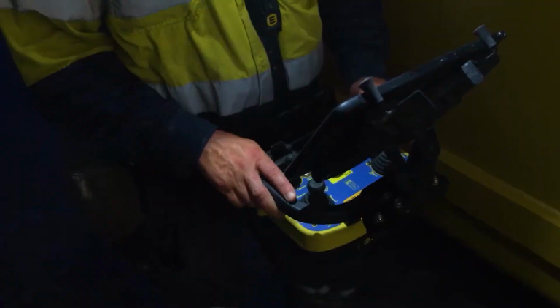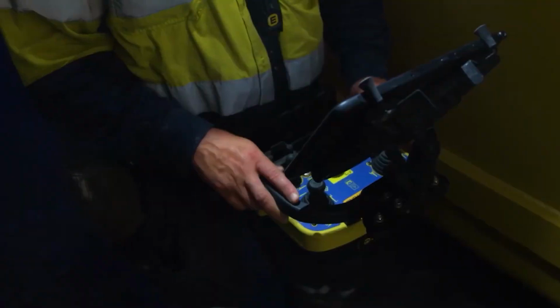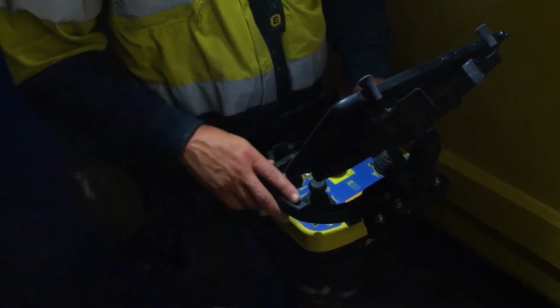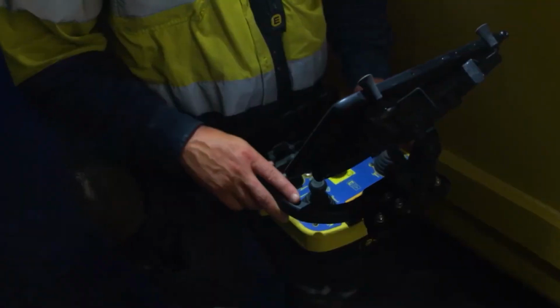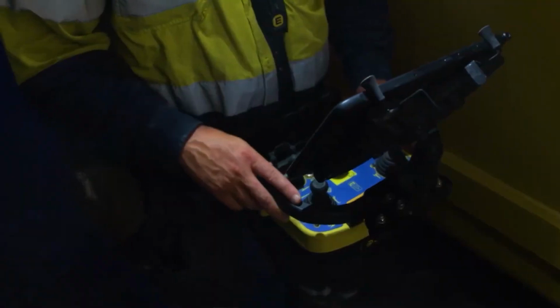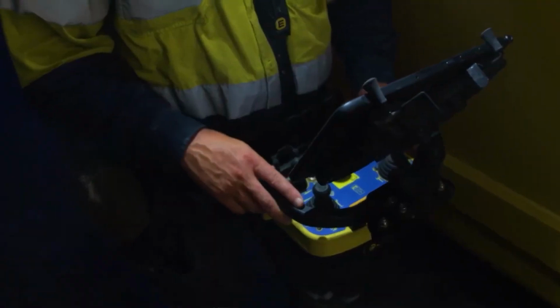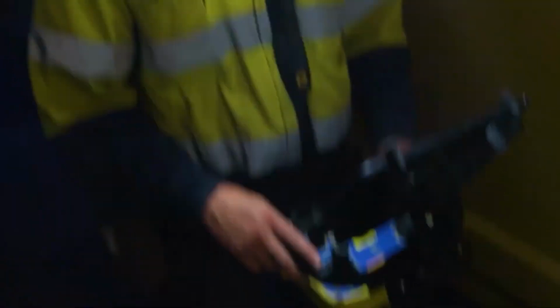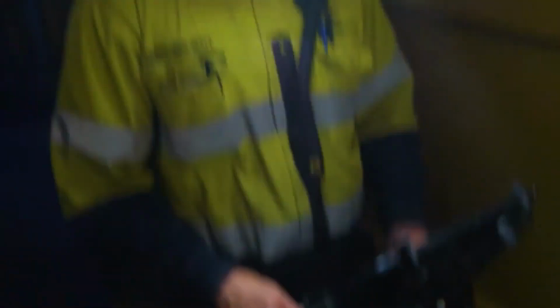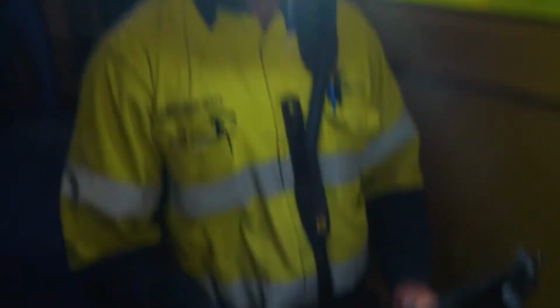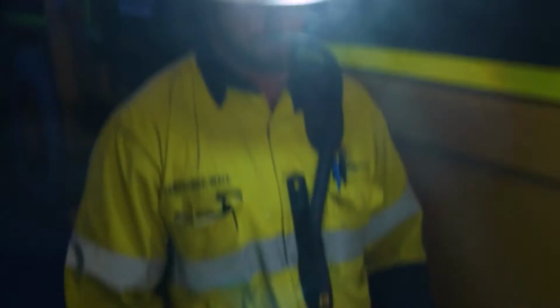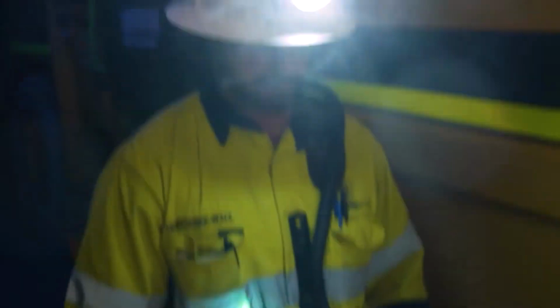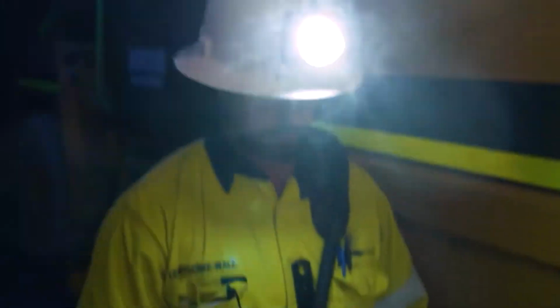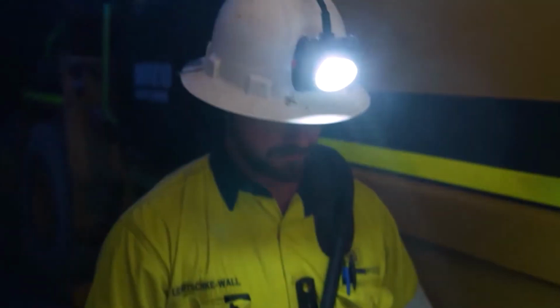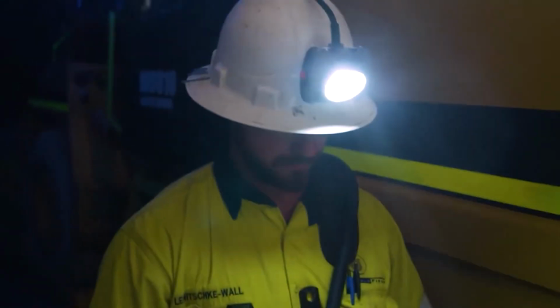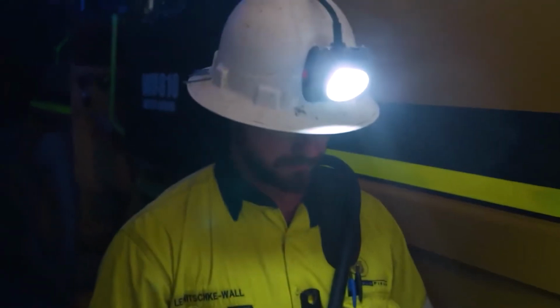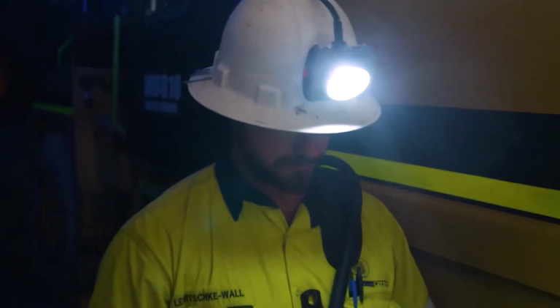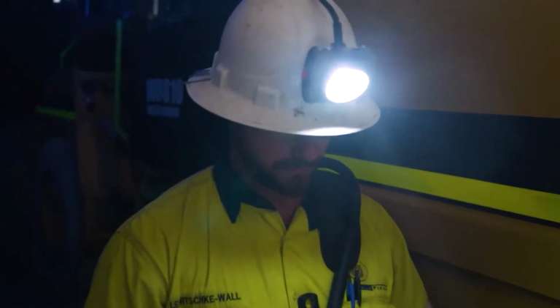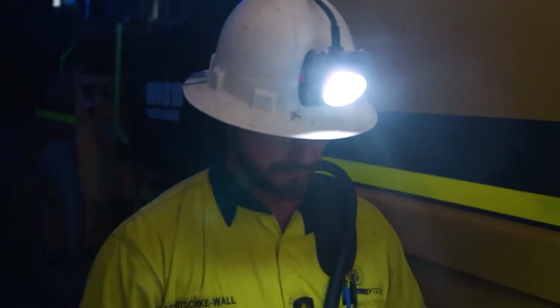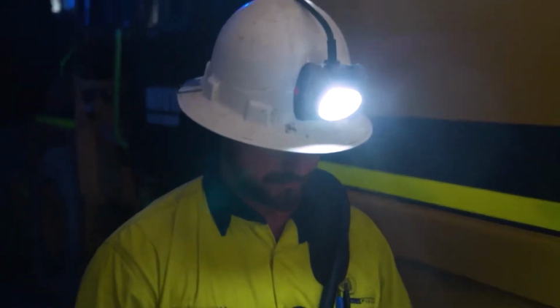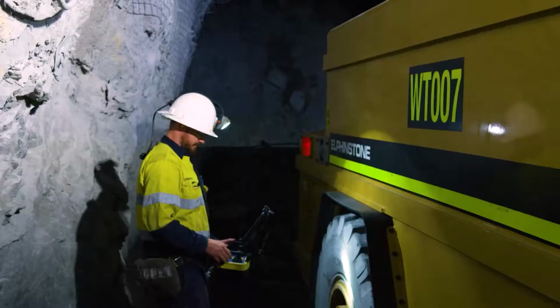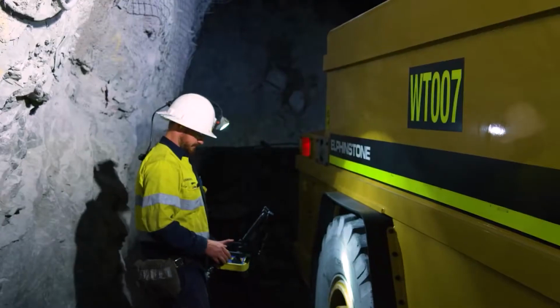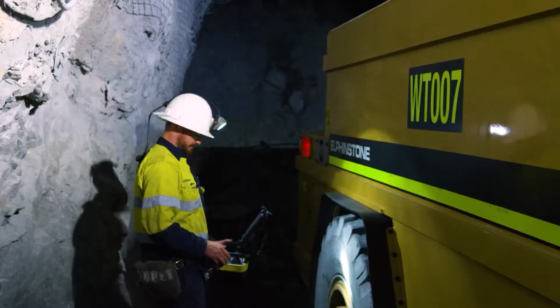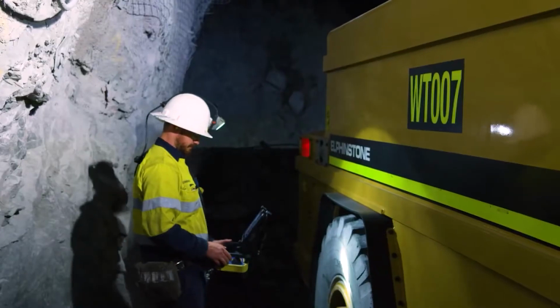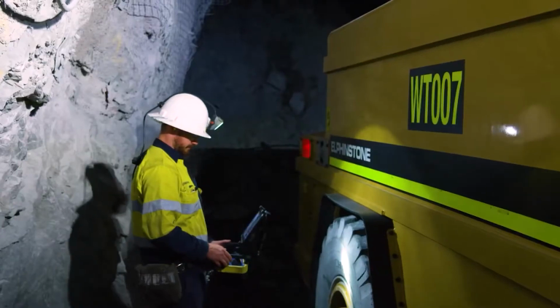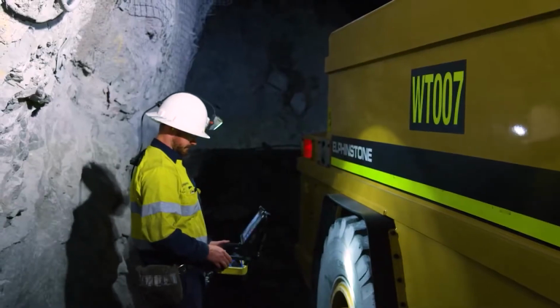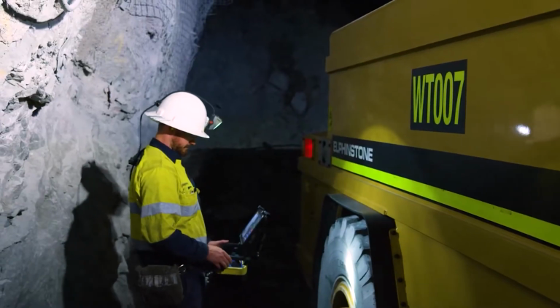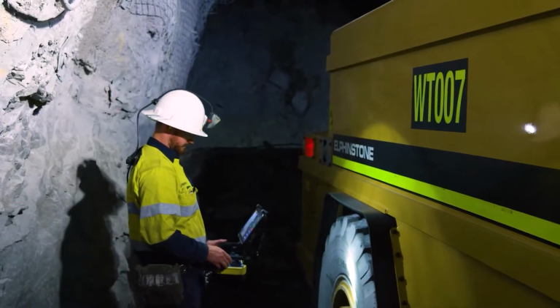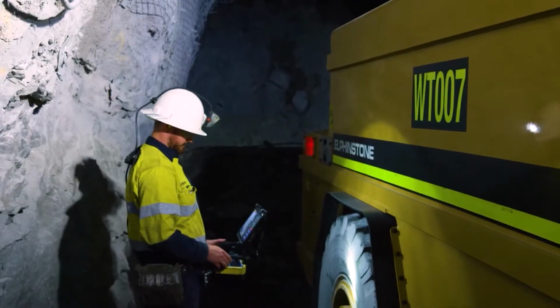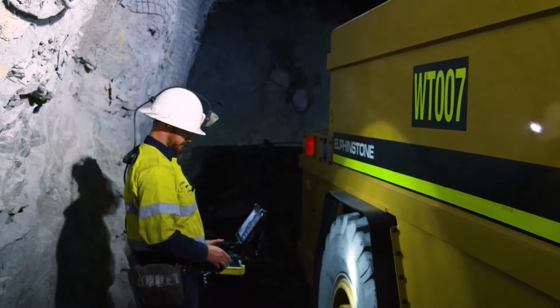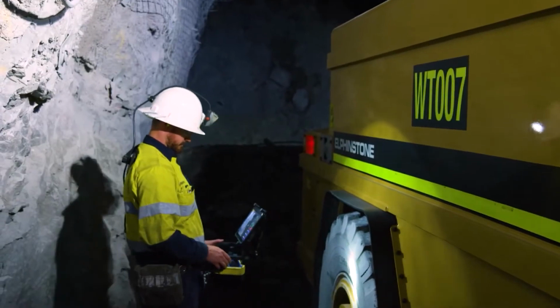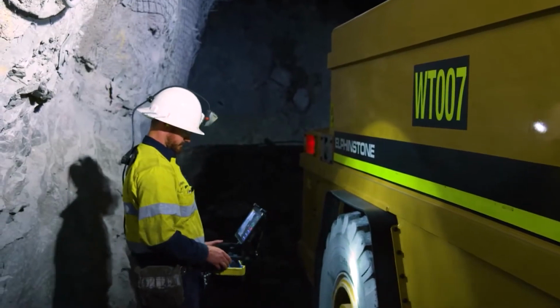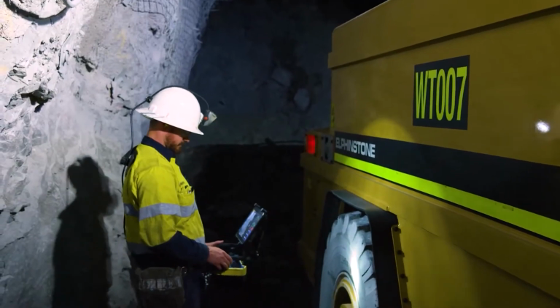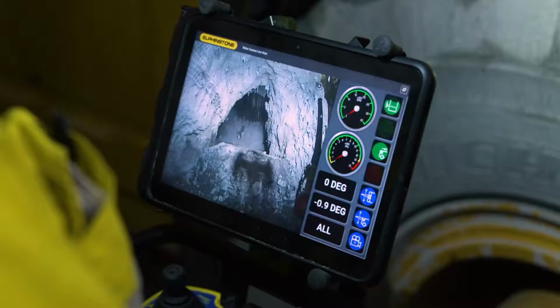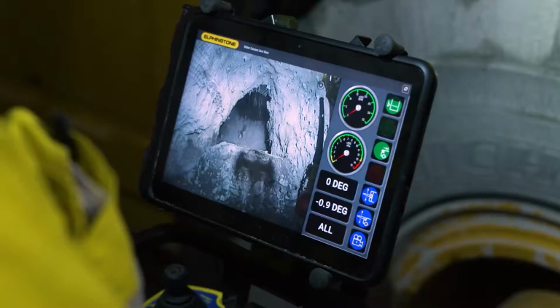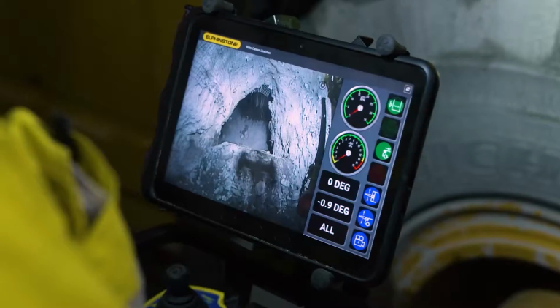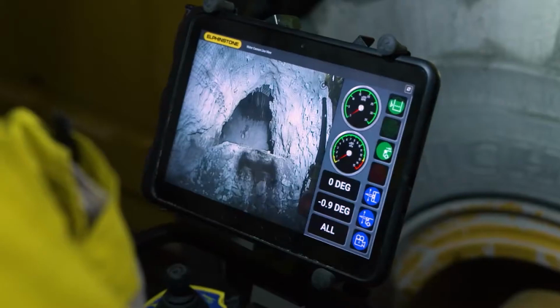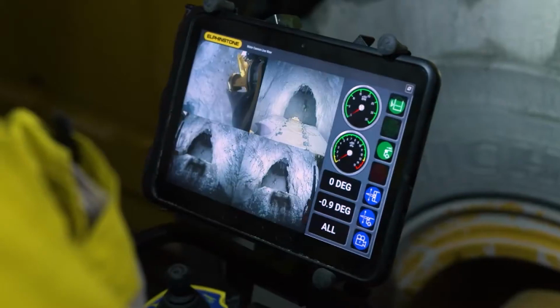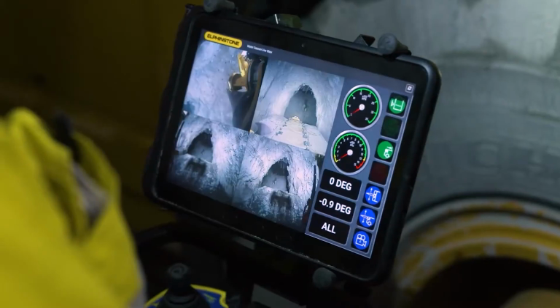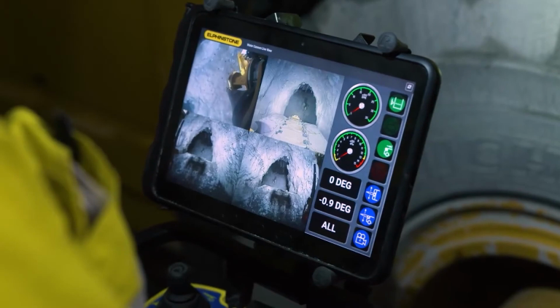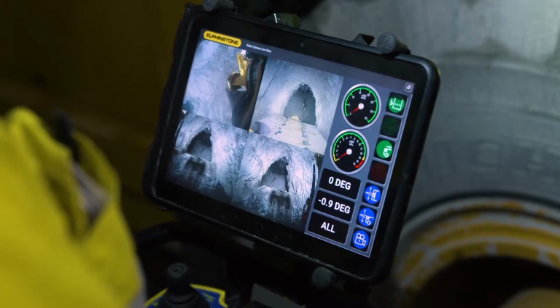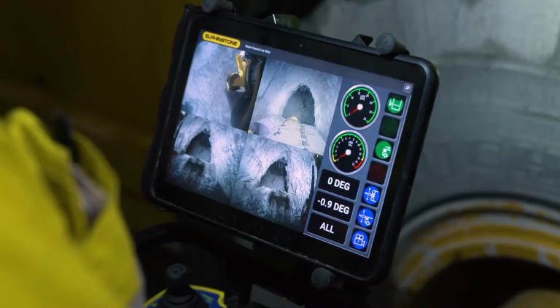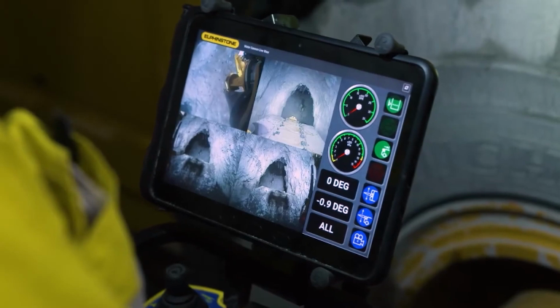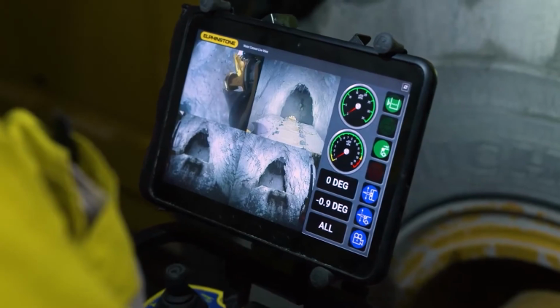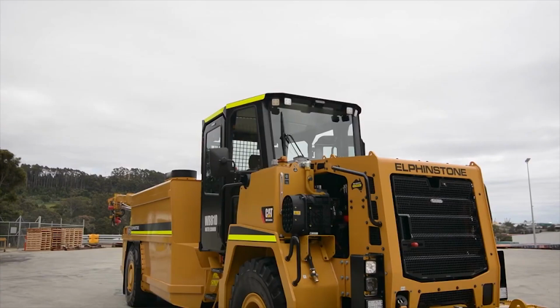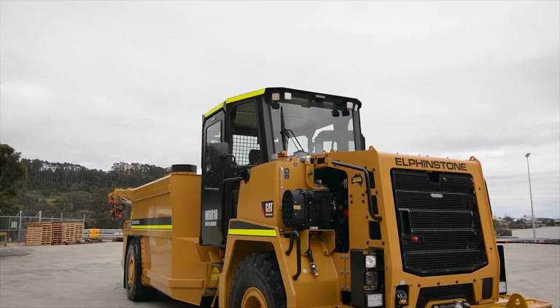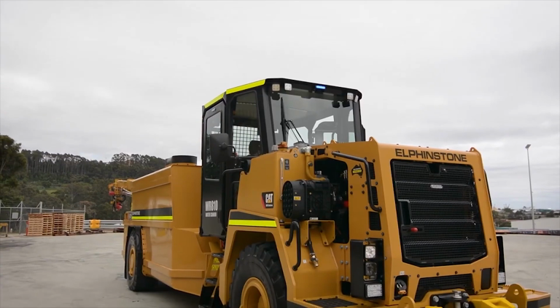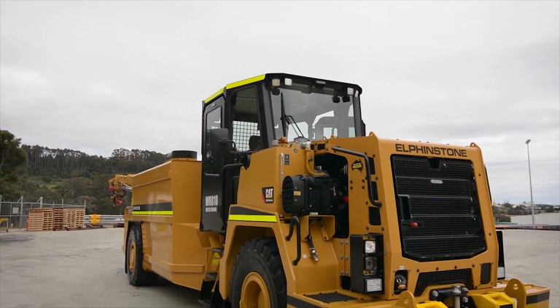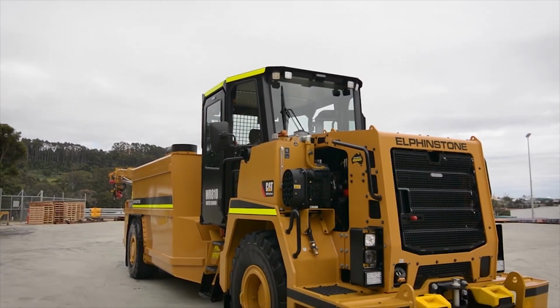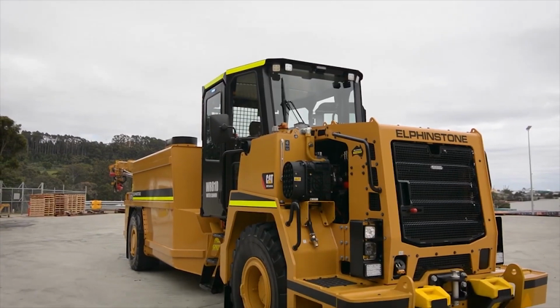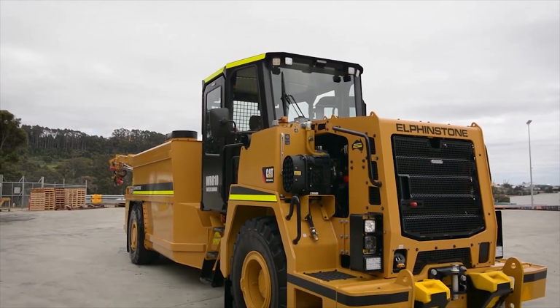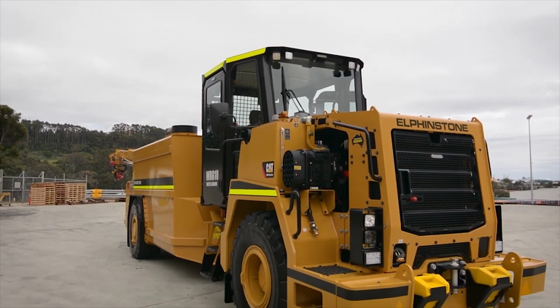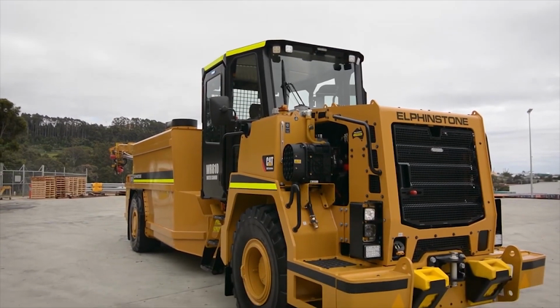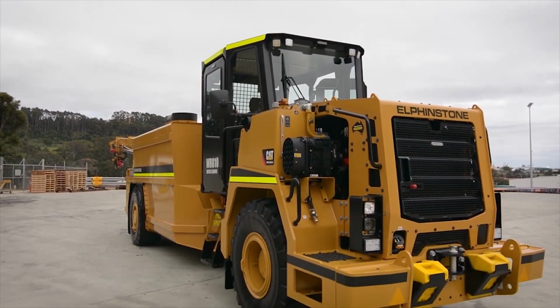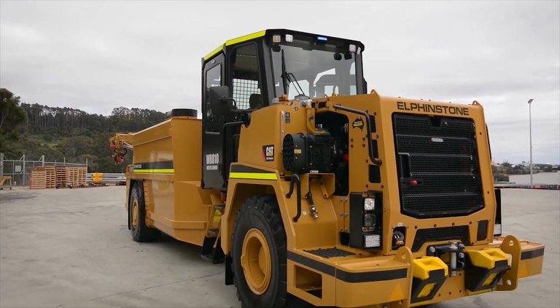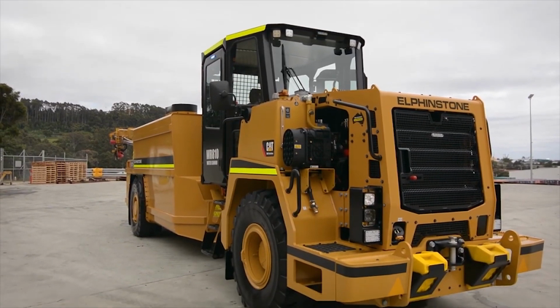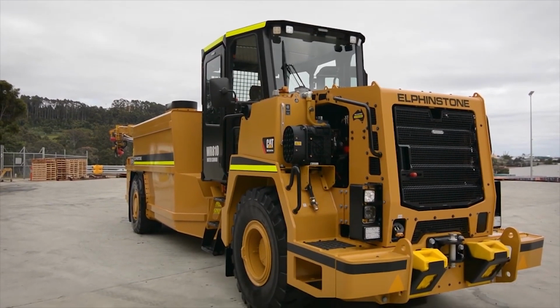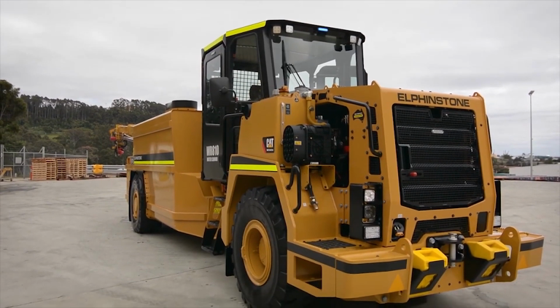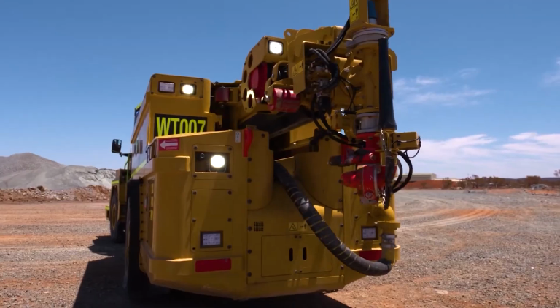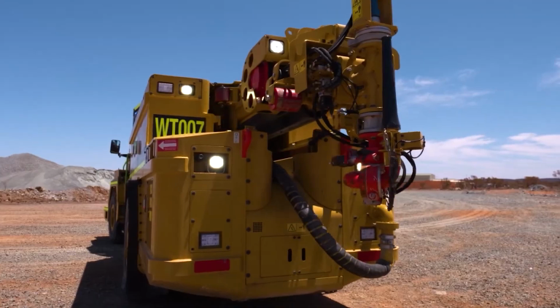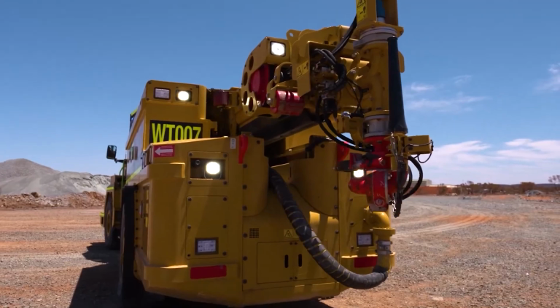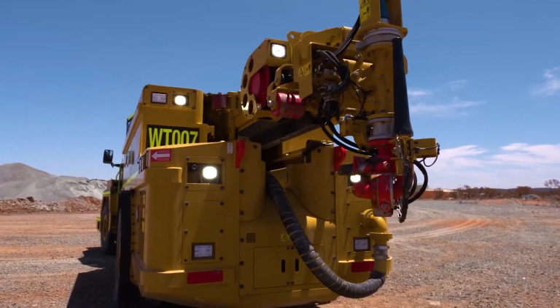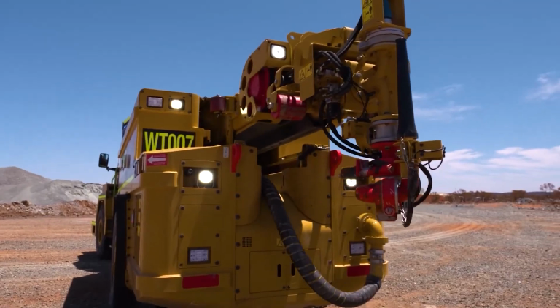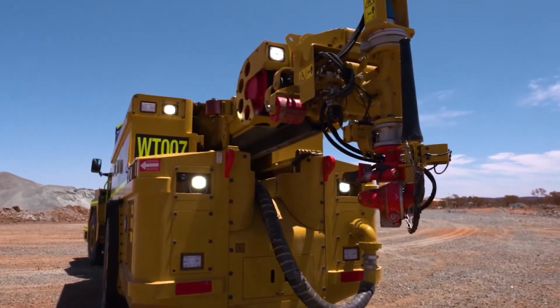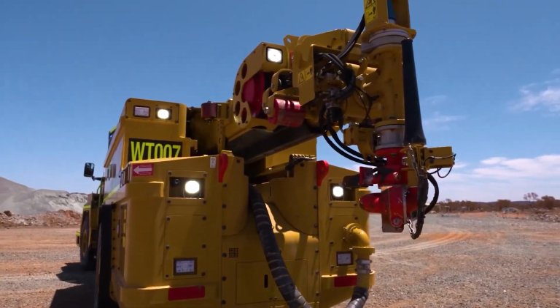Operators remain in a safe location overseeing the operation through cameras. It's almost like a giant elephant, isn't it?